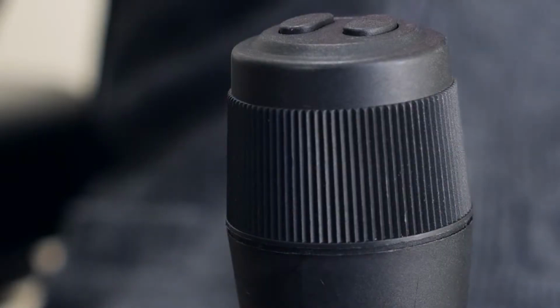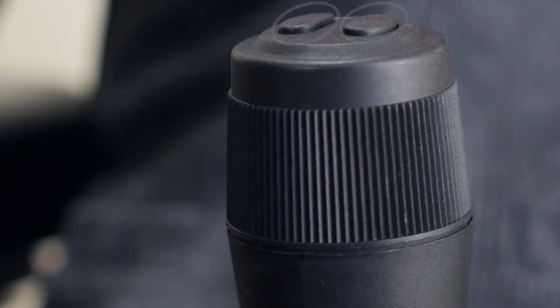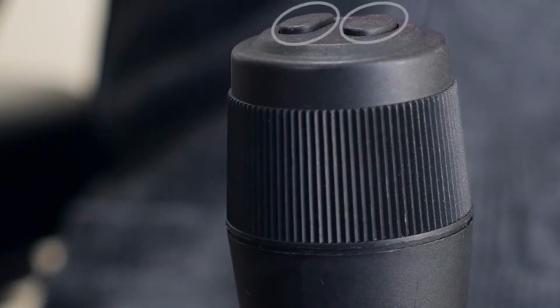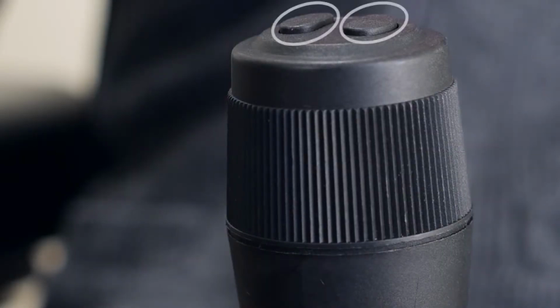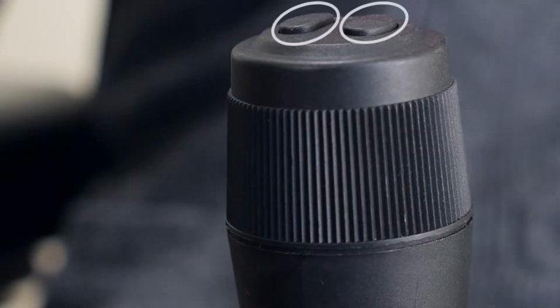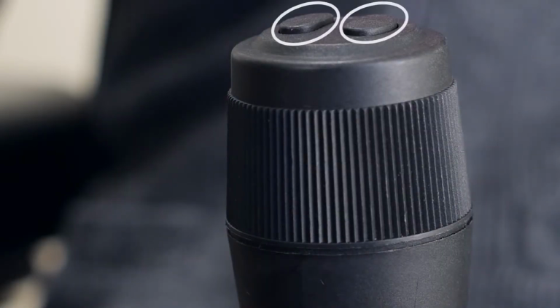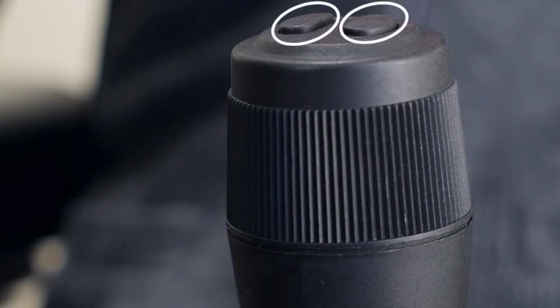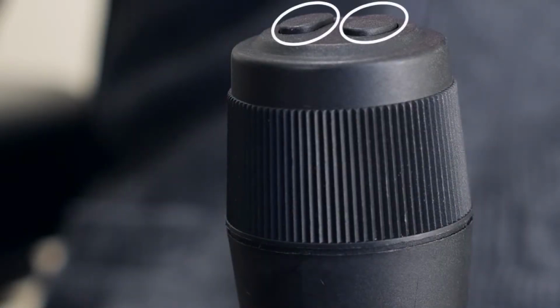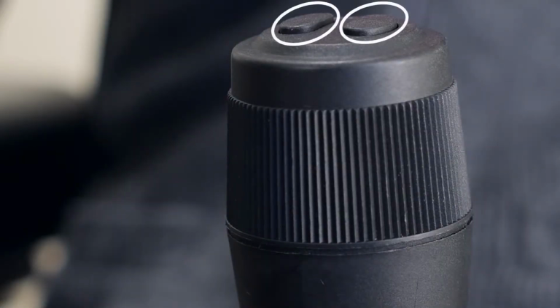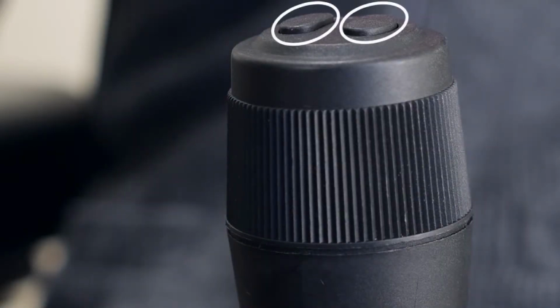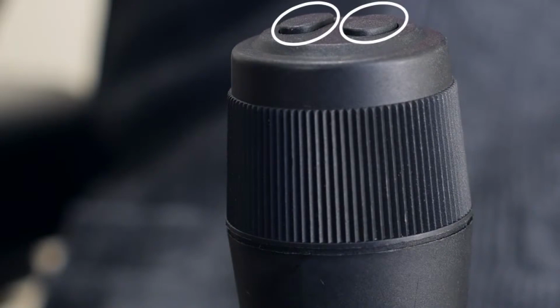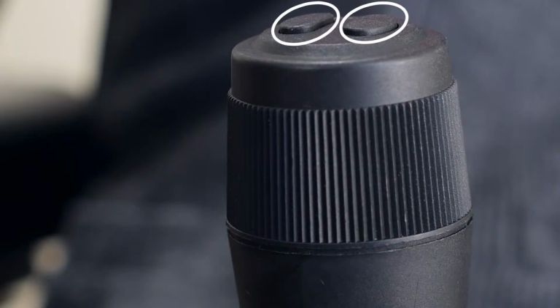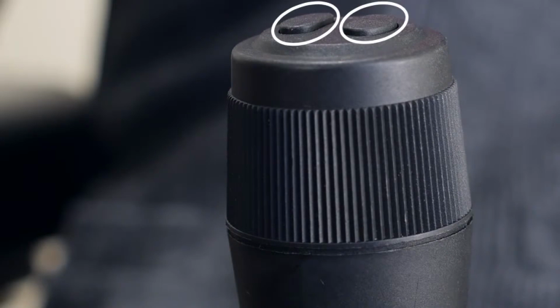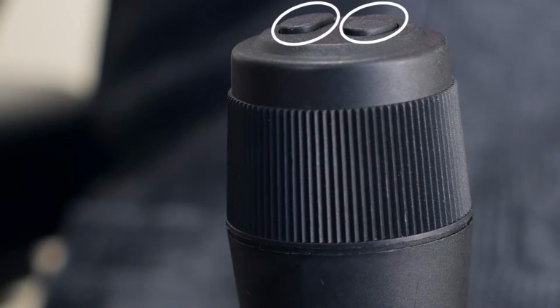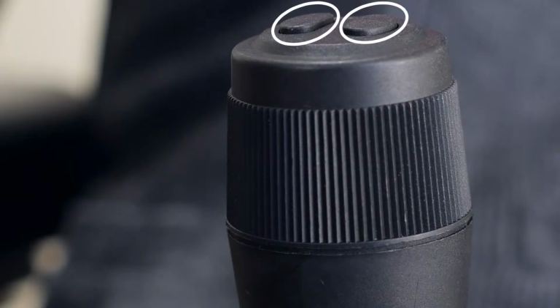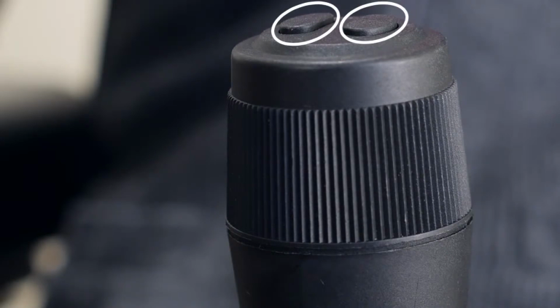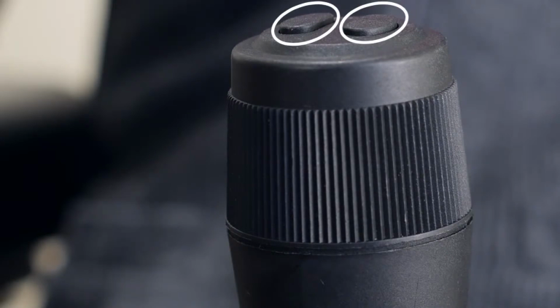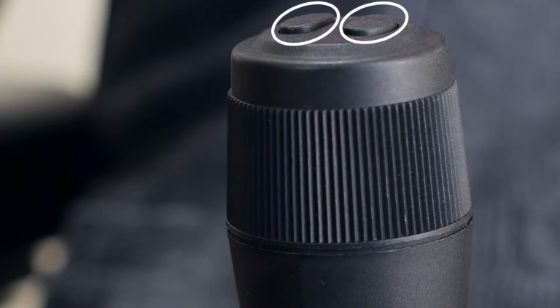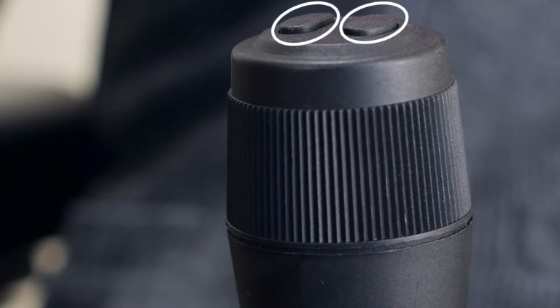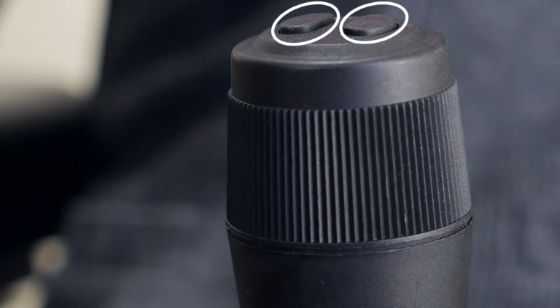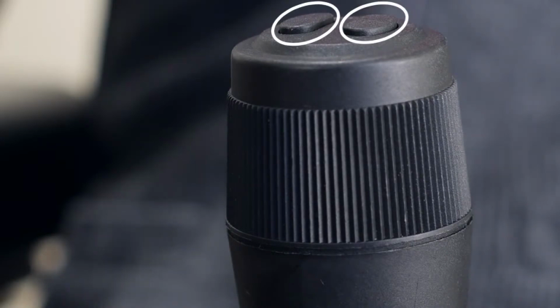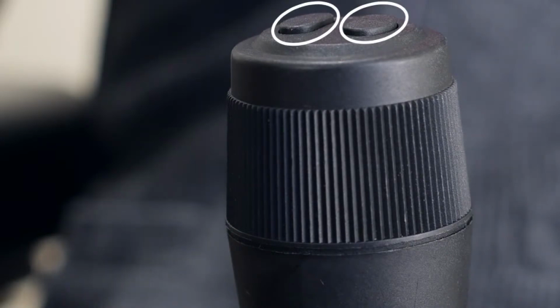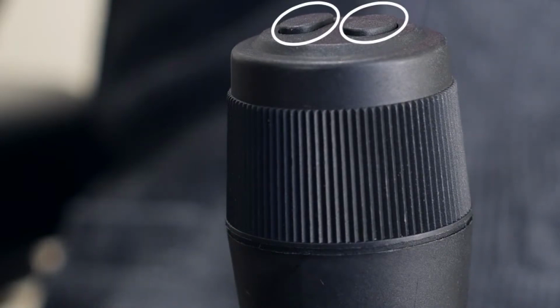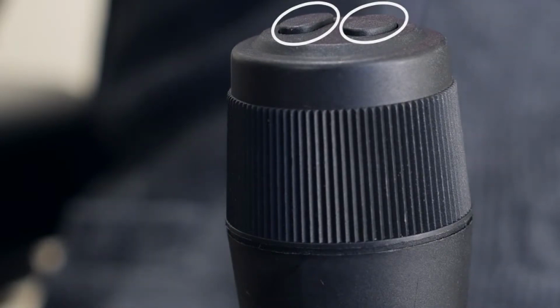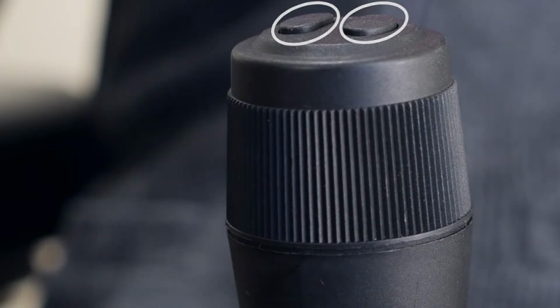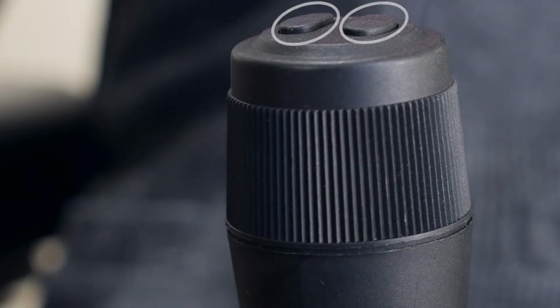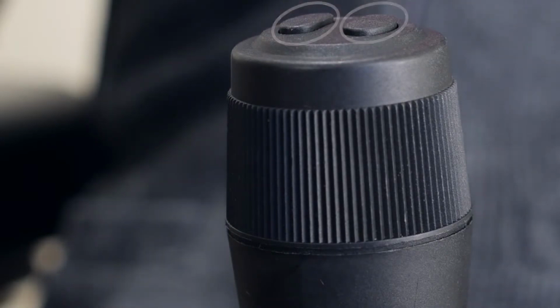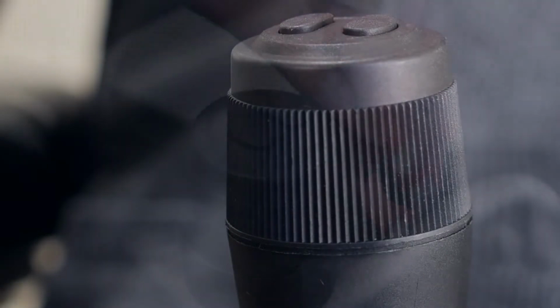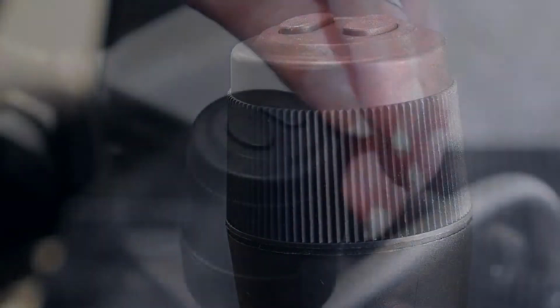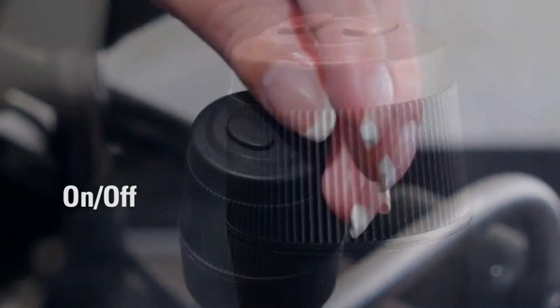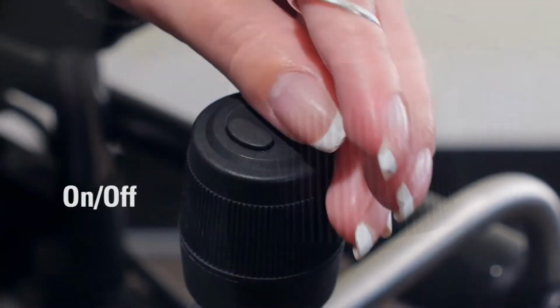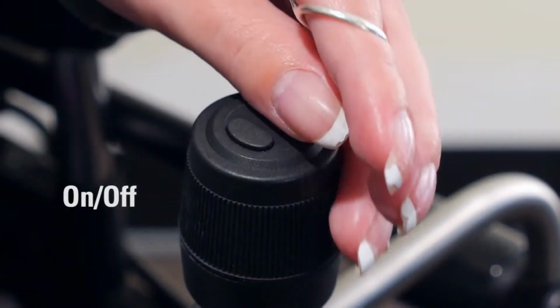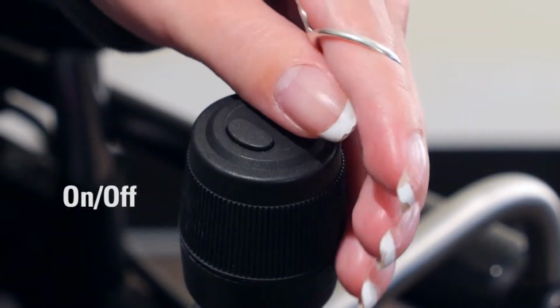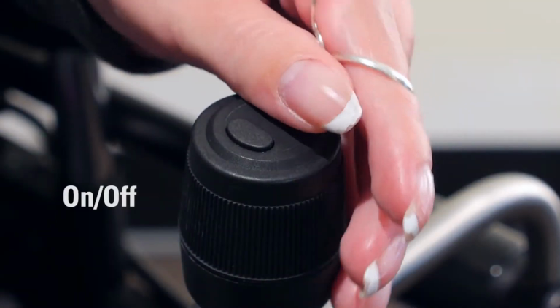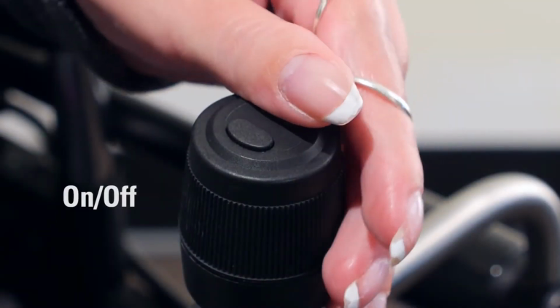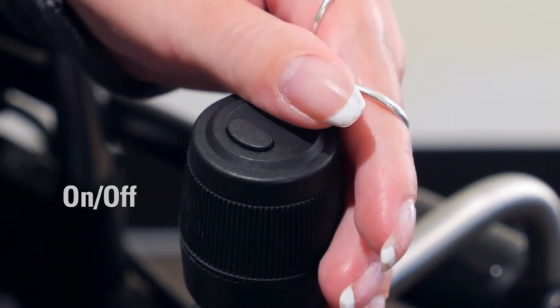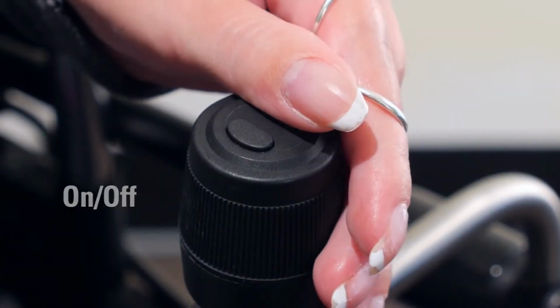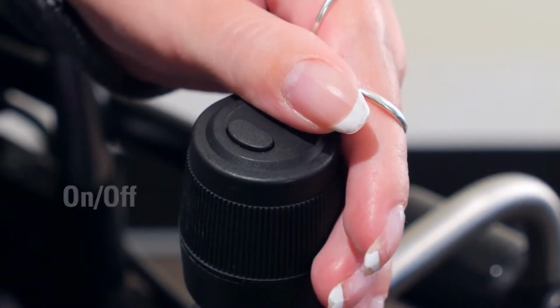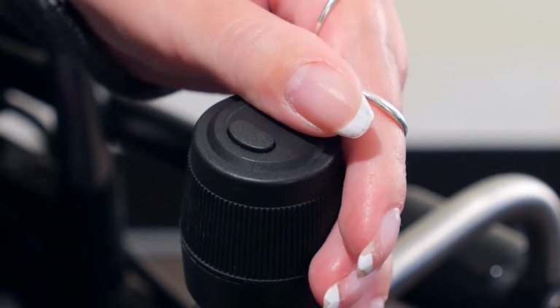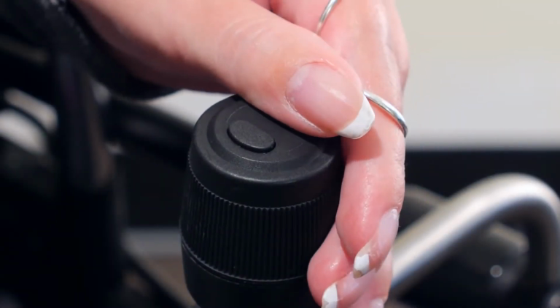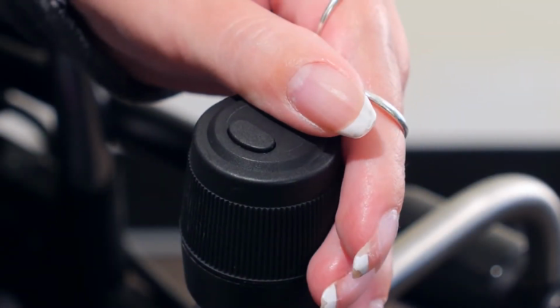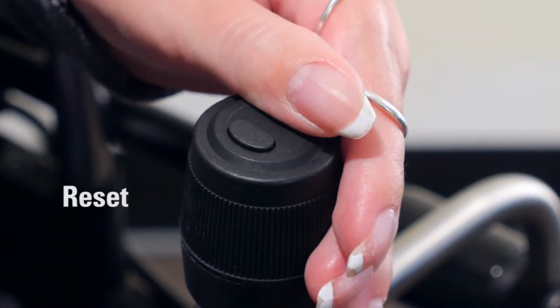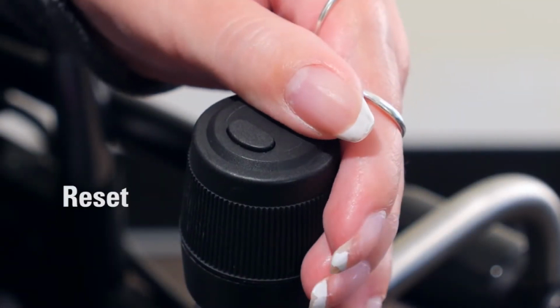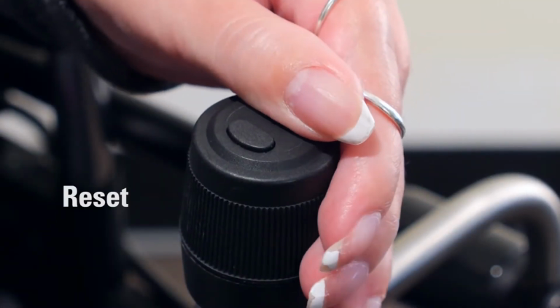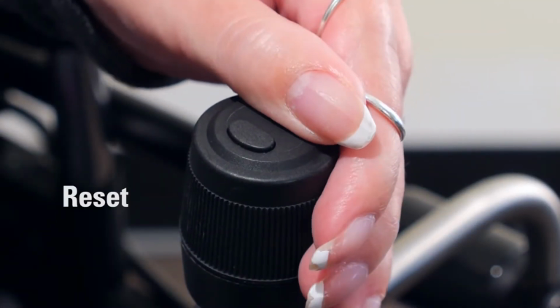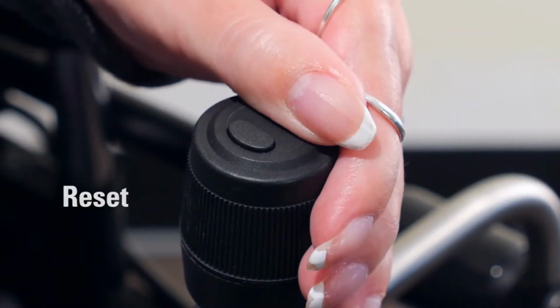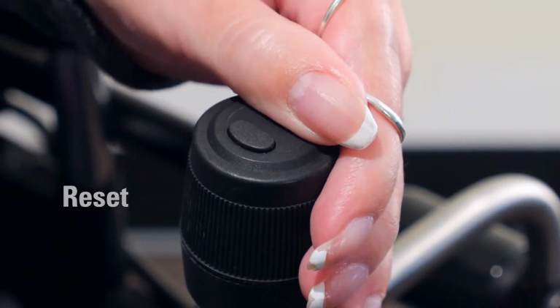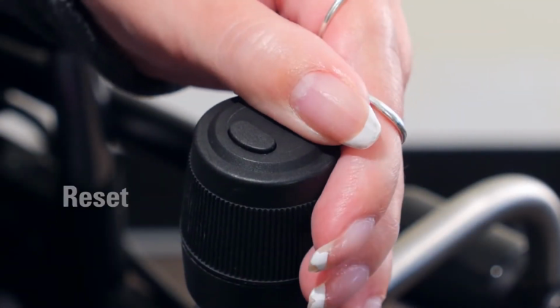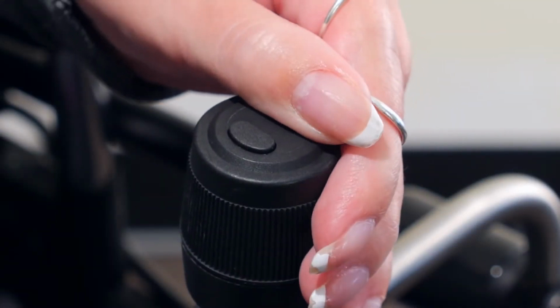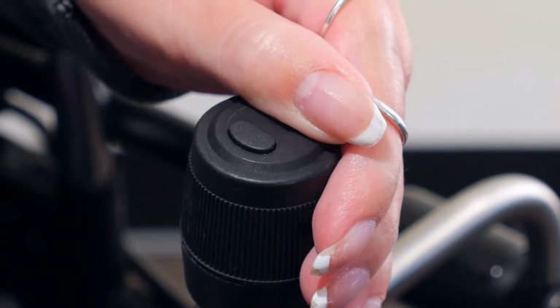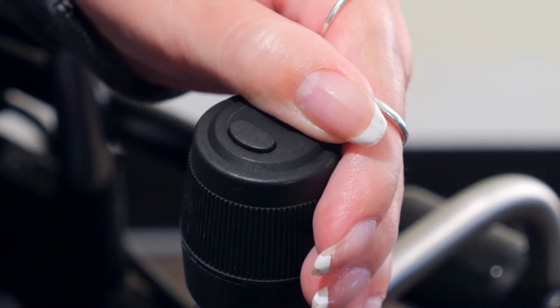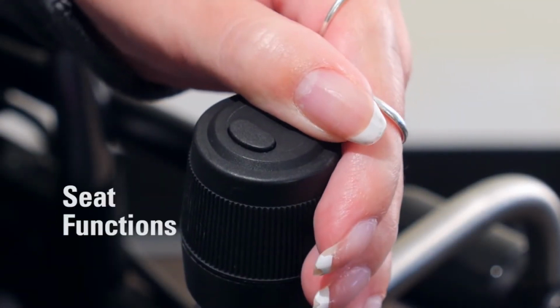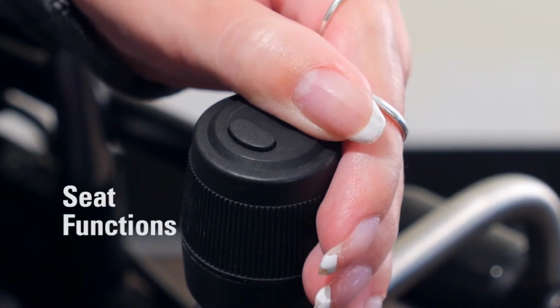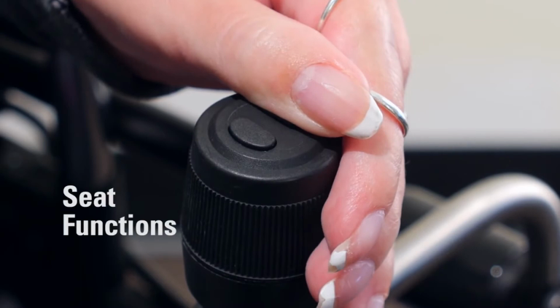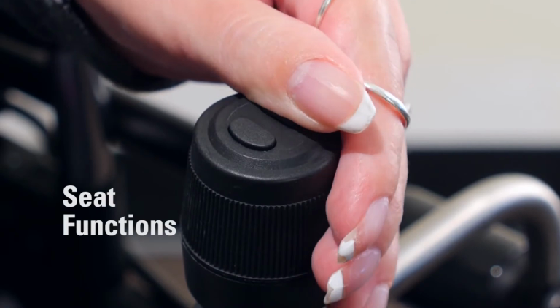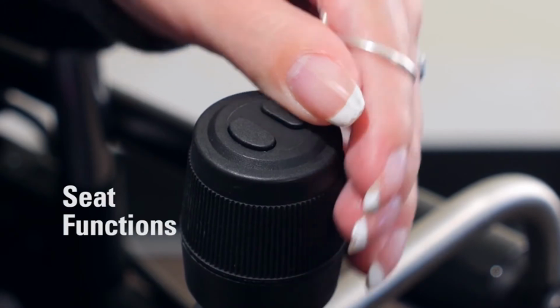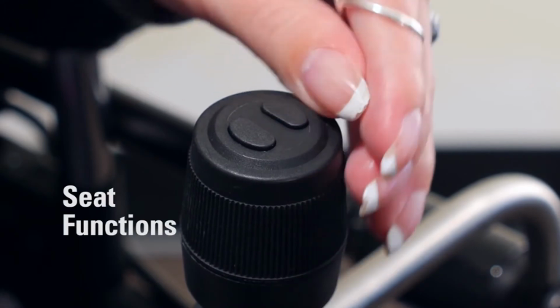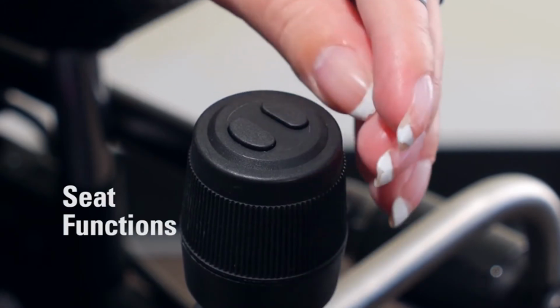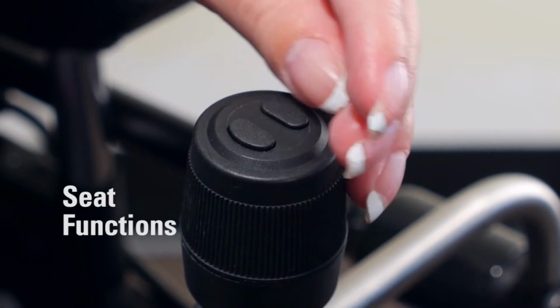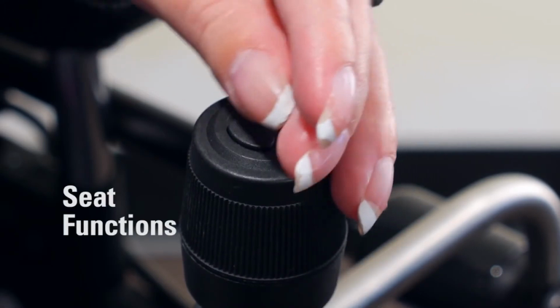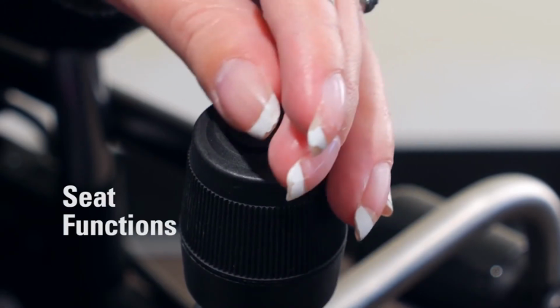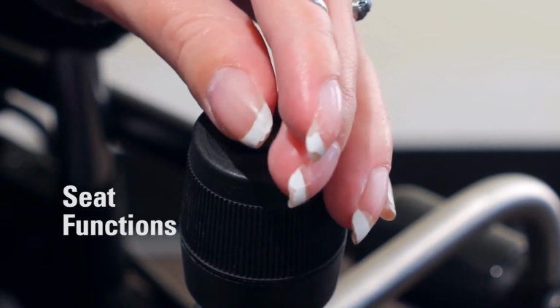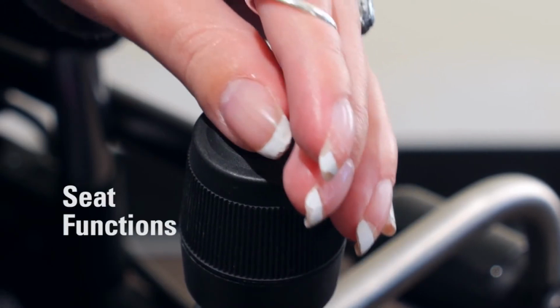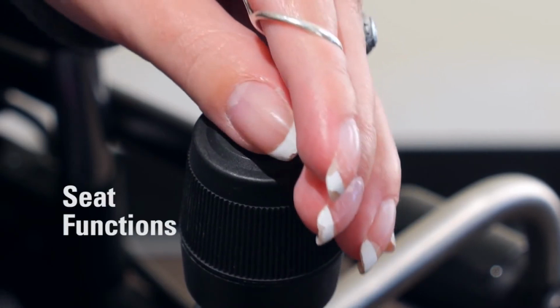There are two switches on the top of the joystick that can be programmed to on-off, reset, and seat functions such as tilt.